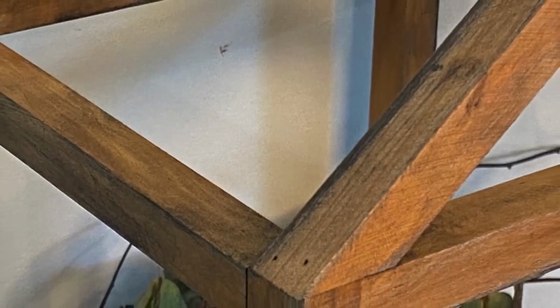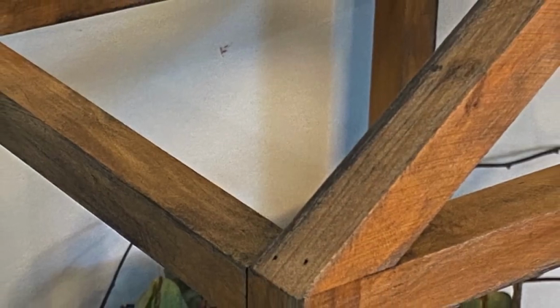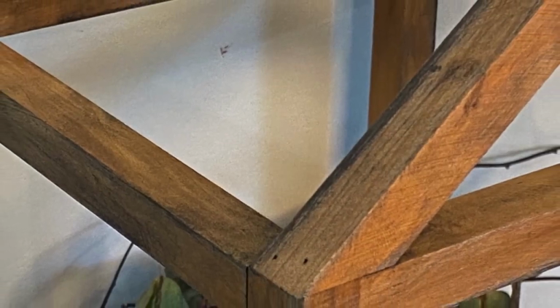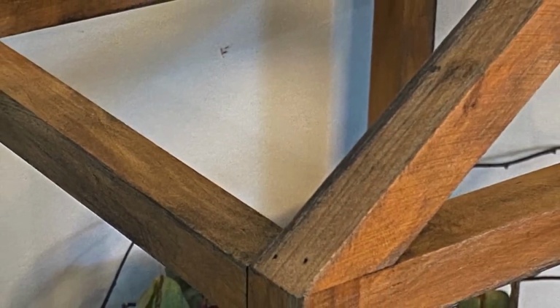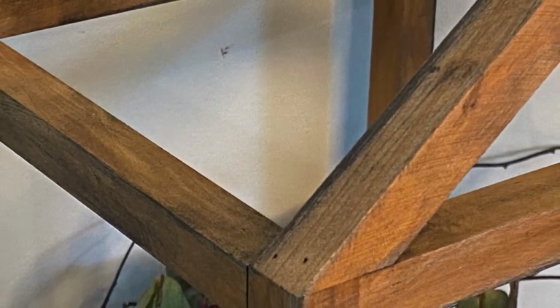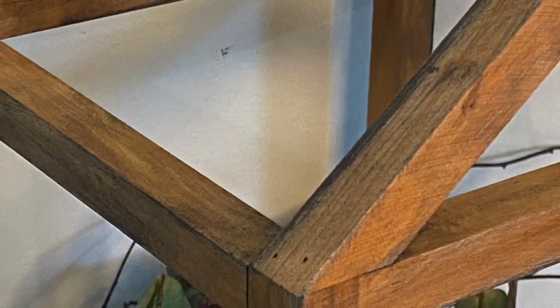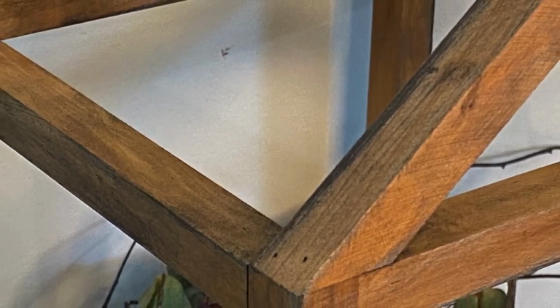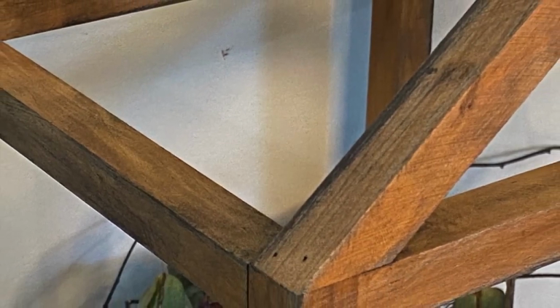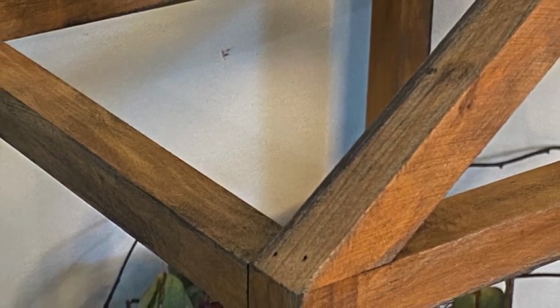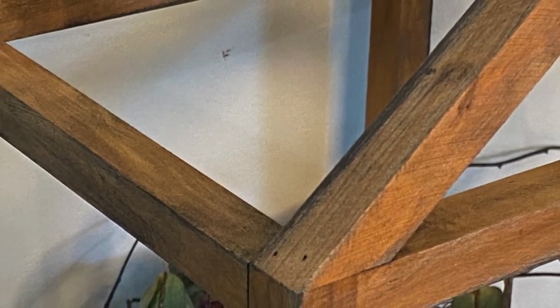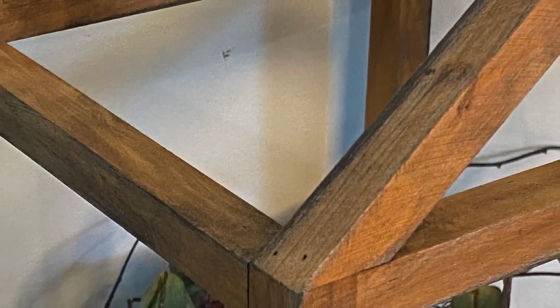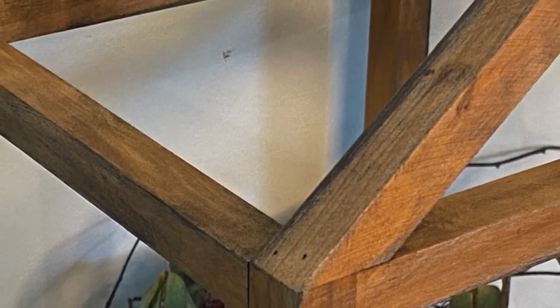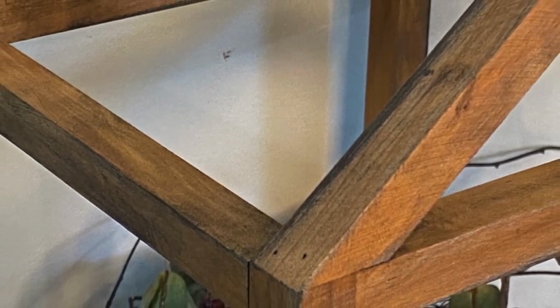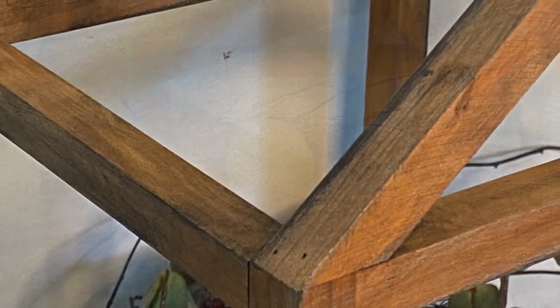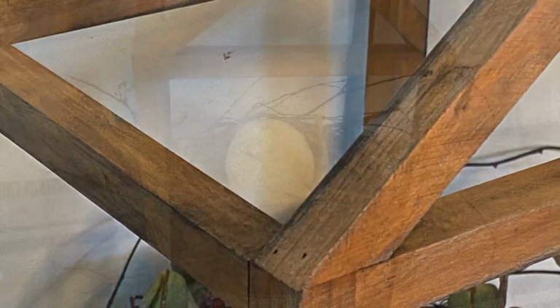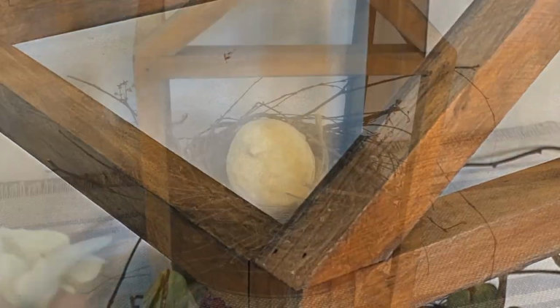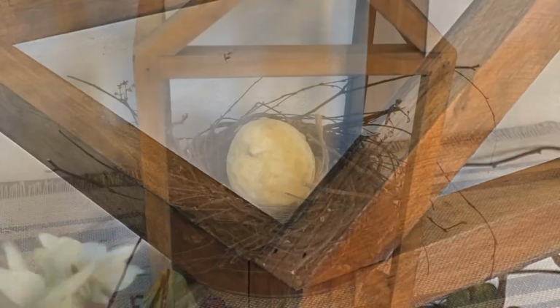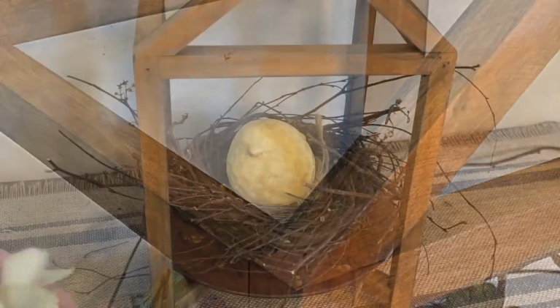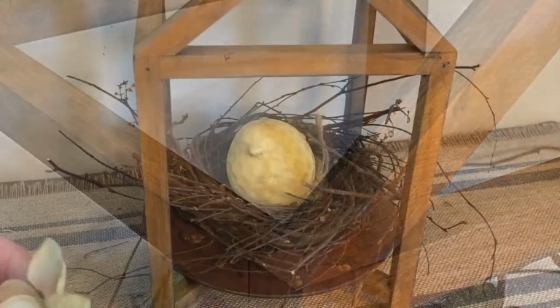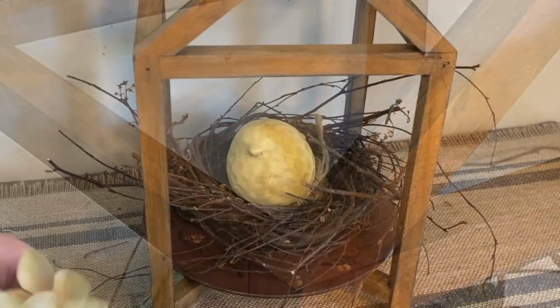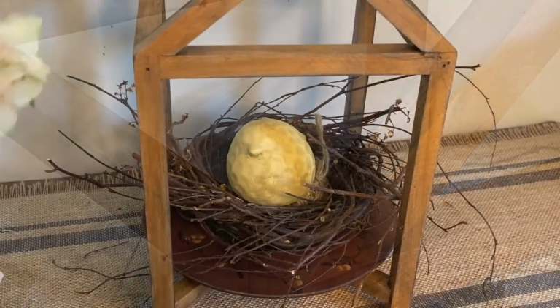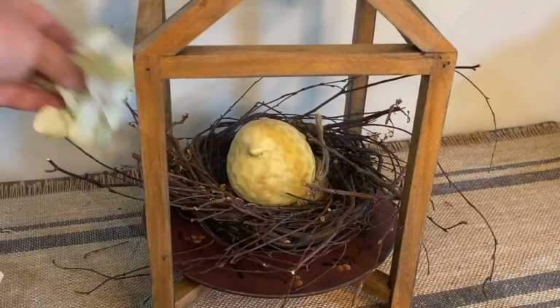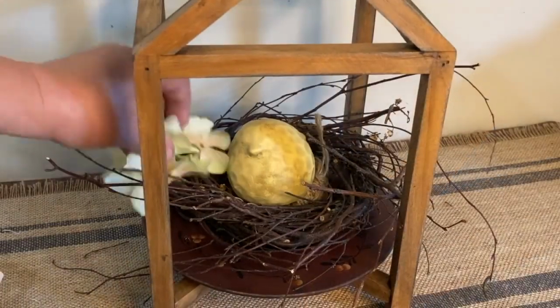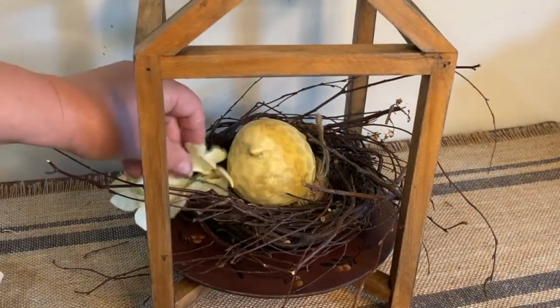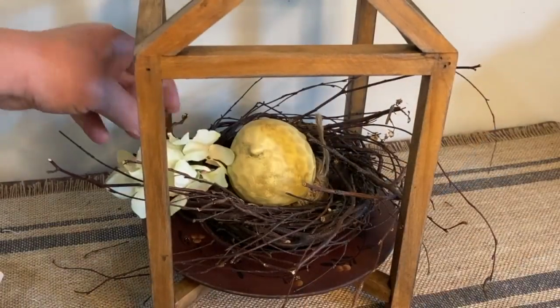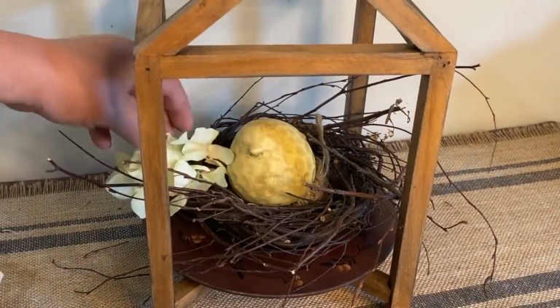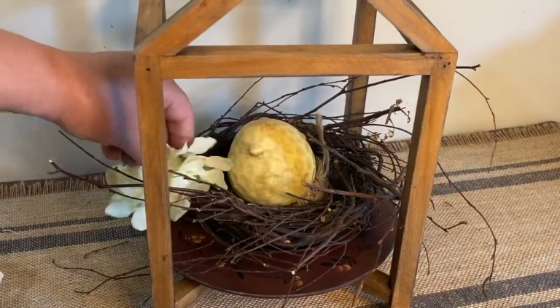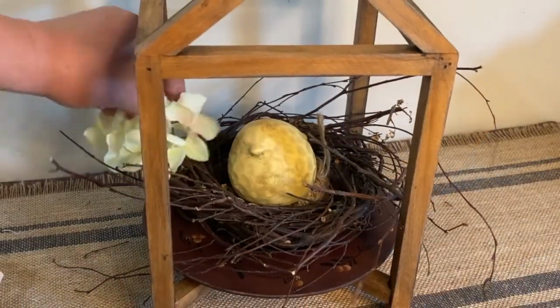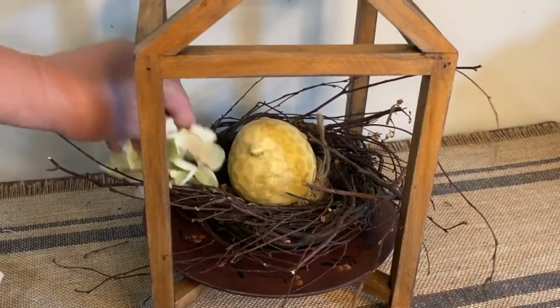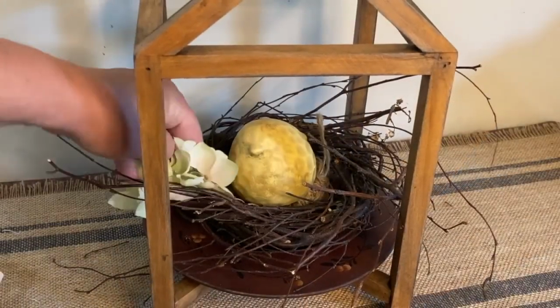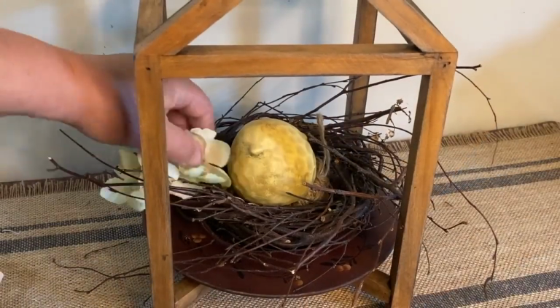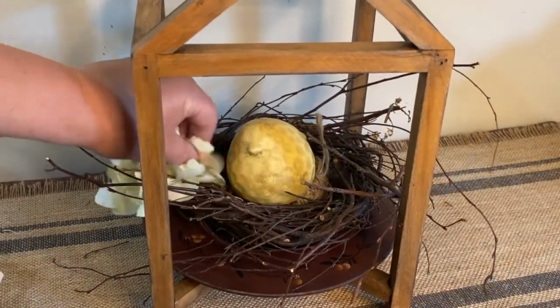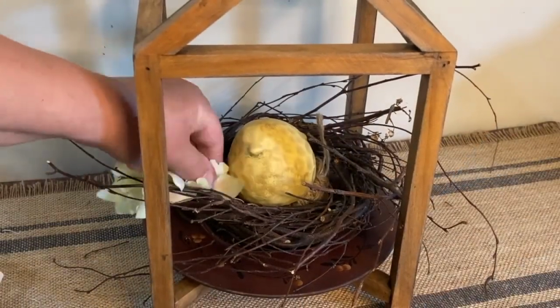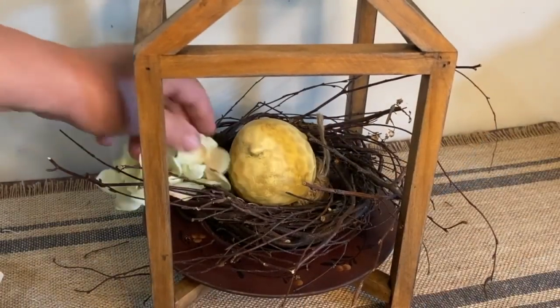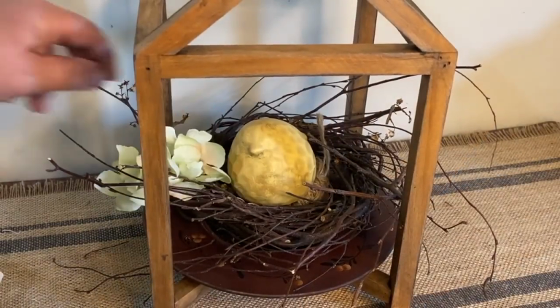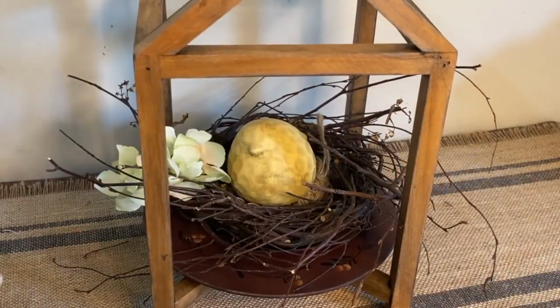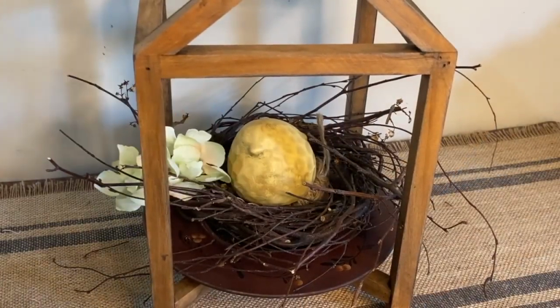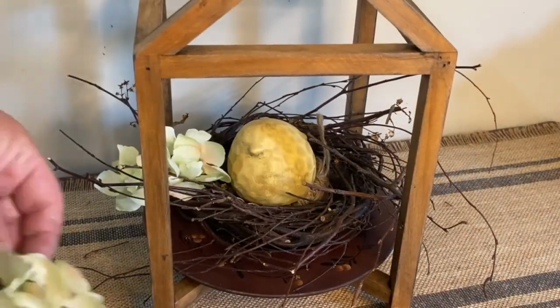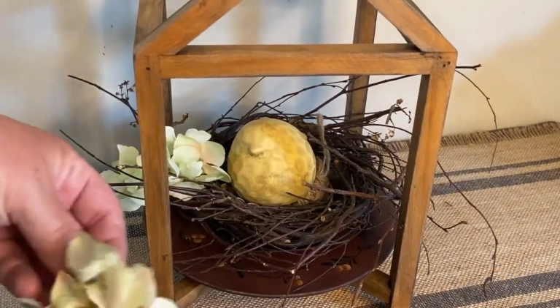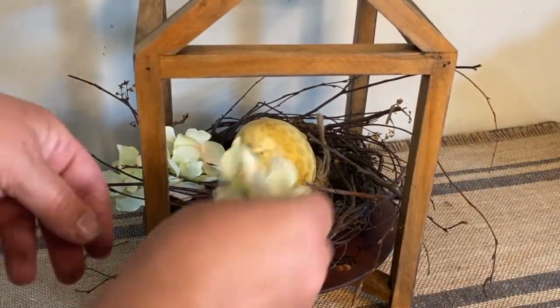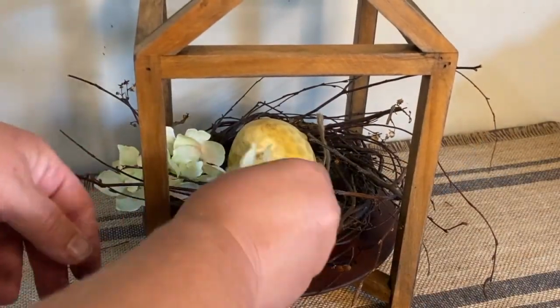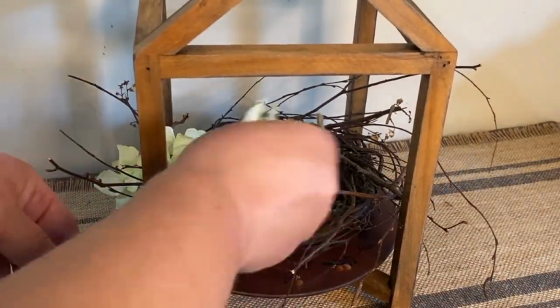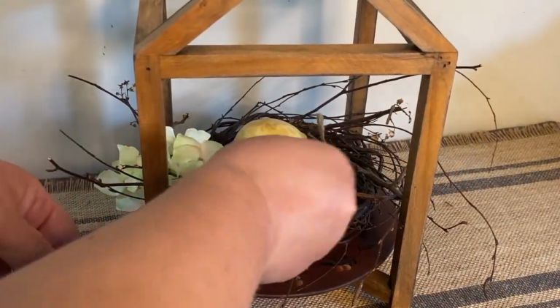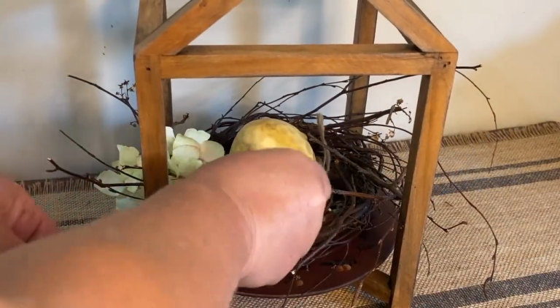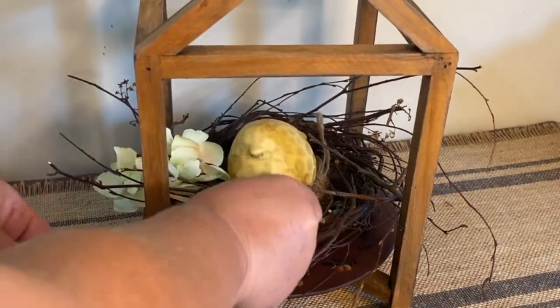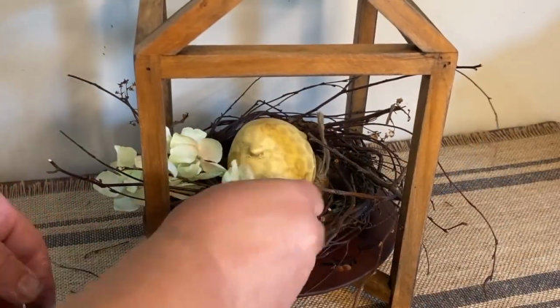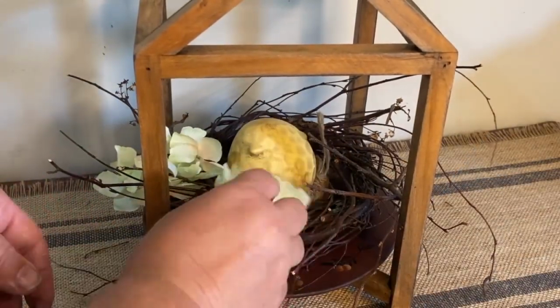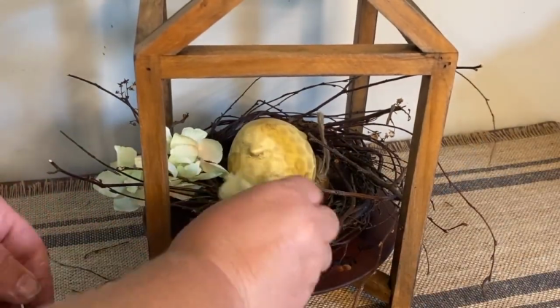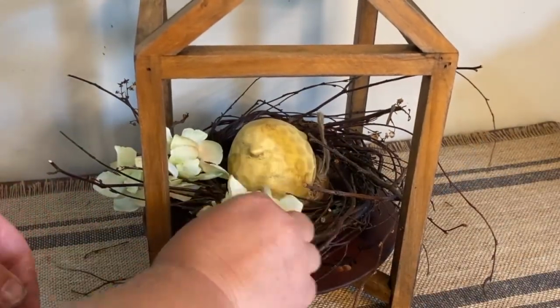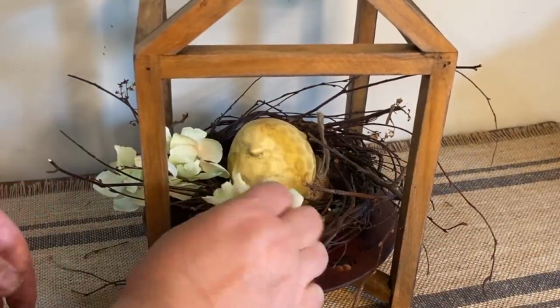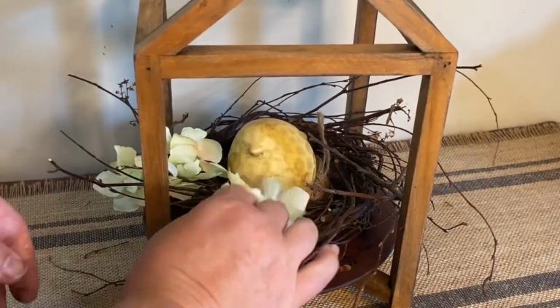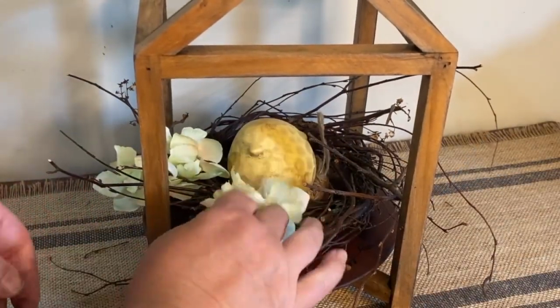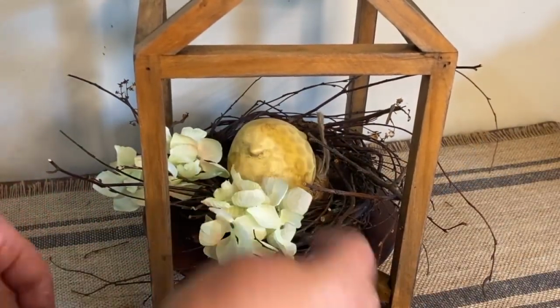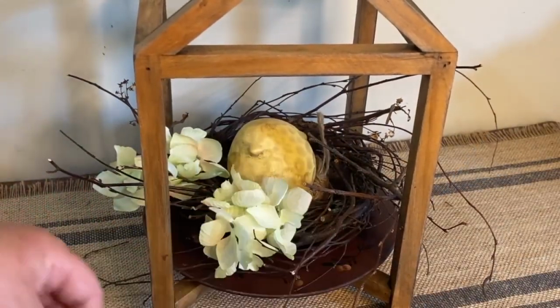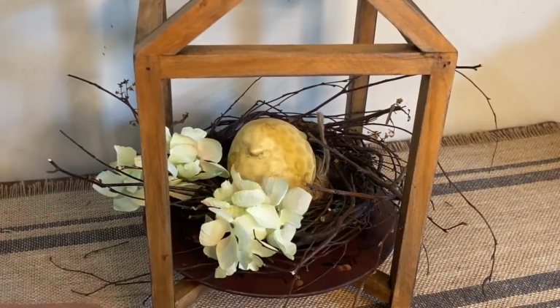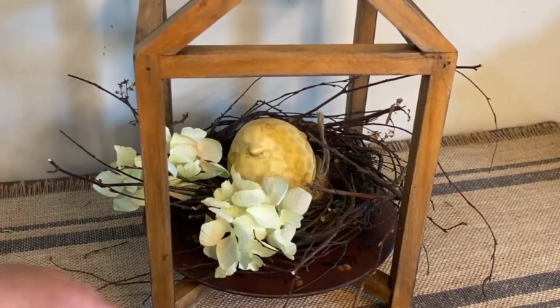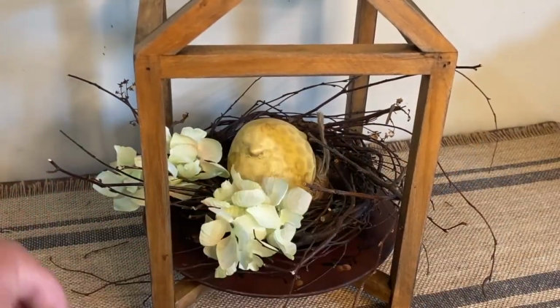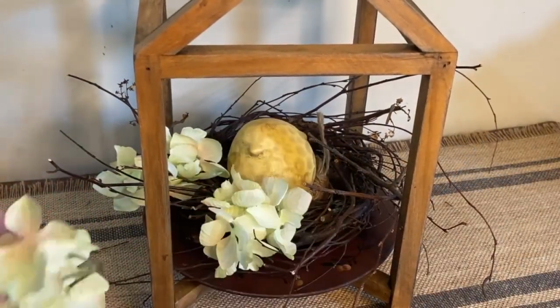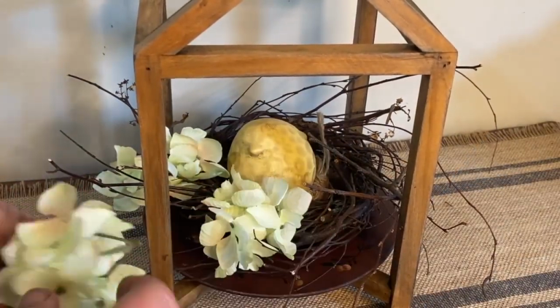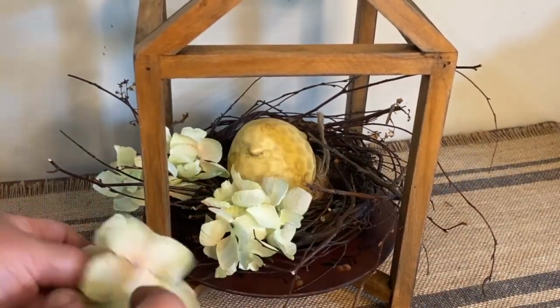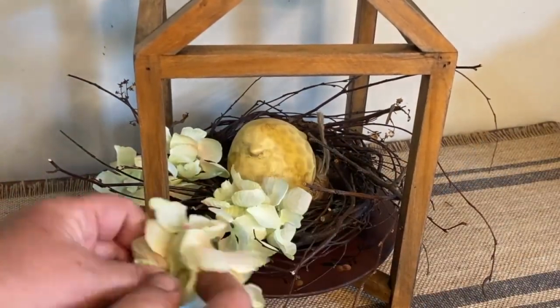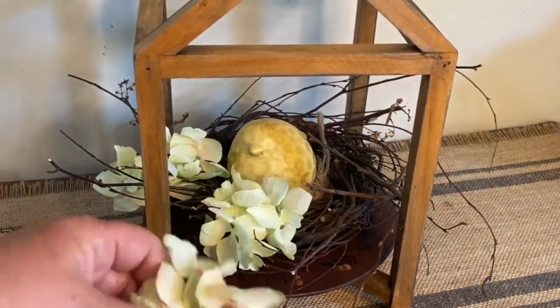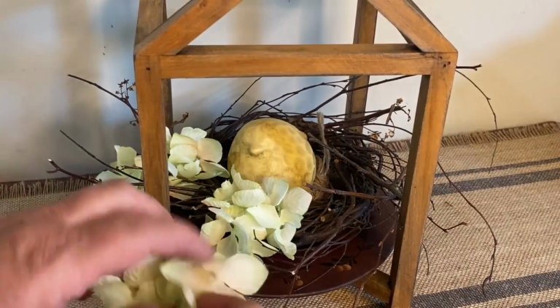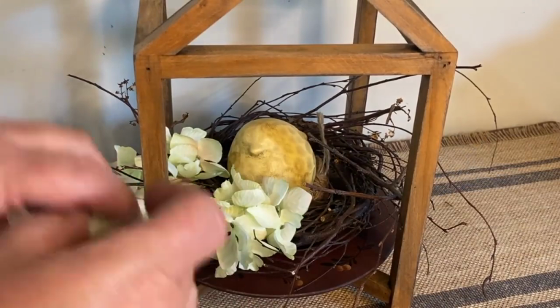That was one way to style it. Now I'm going to show you how I style it with some hydrangea pieces and some greenery. This just gives it a little bit of a different look.